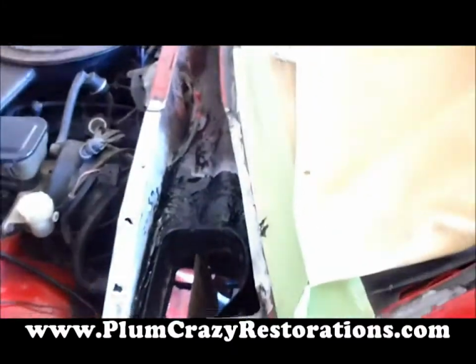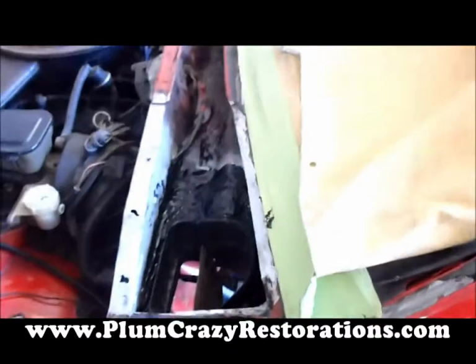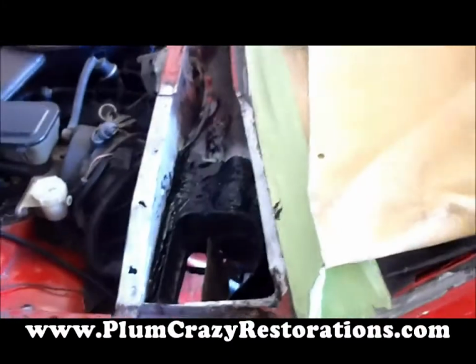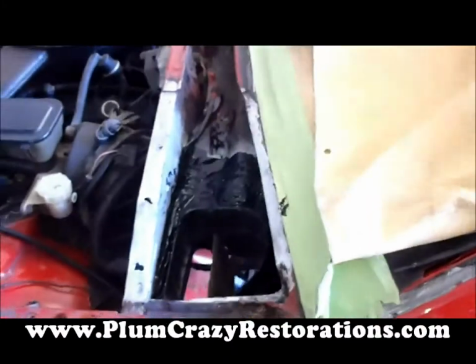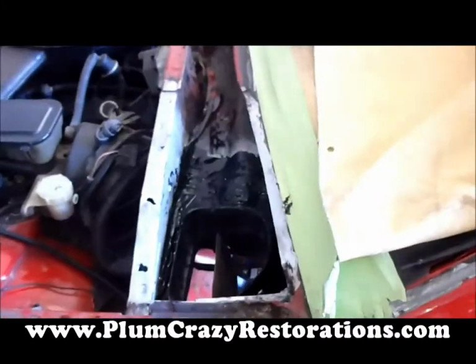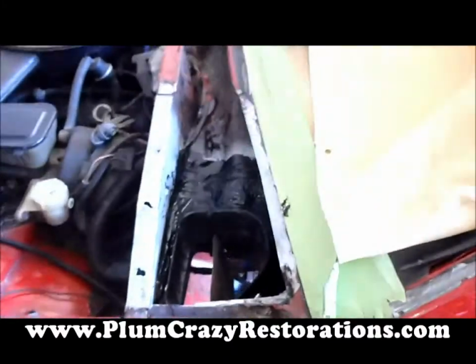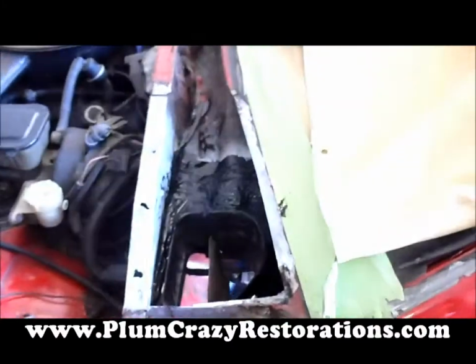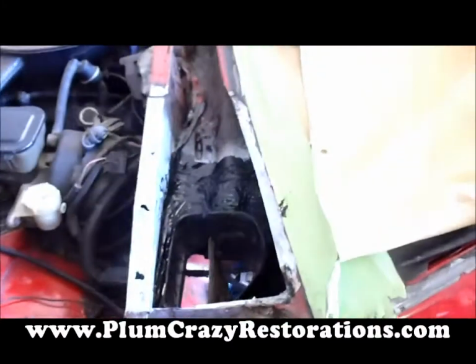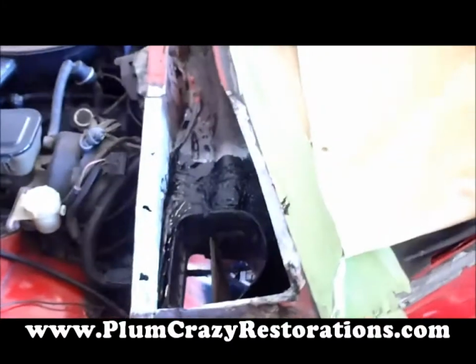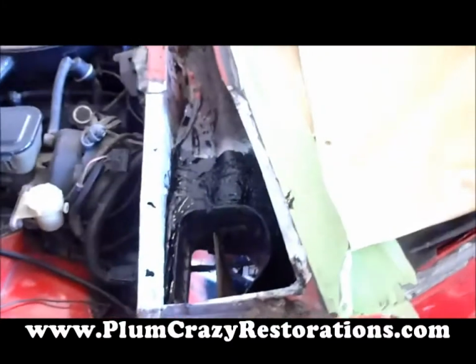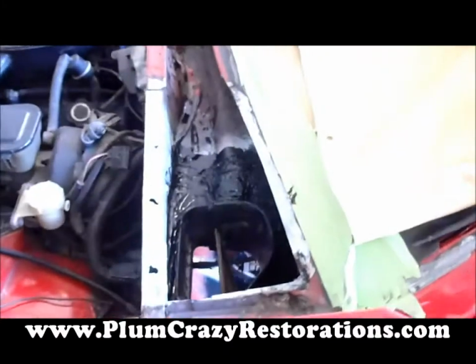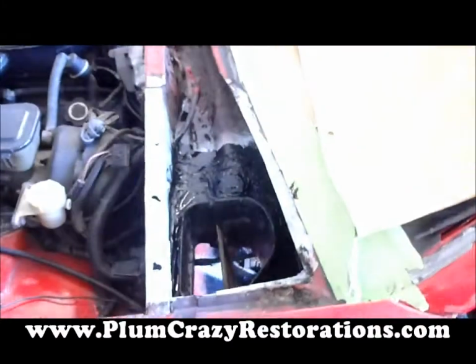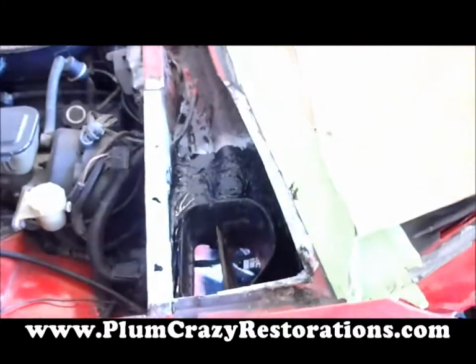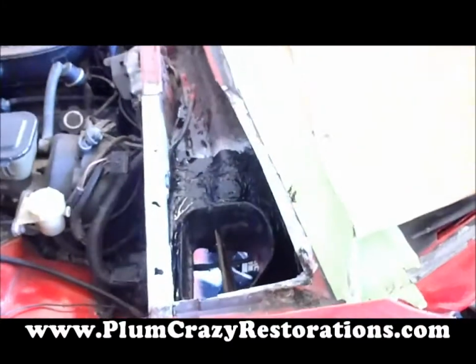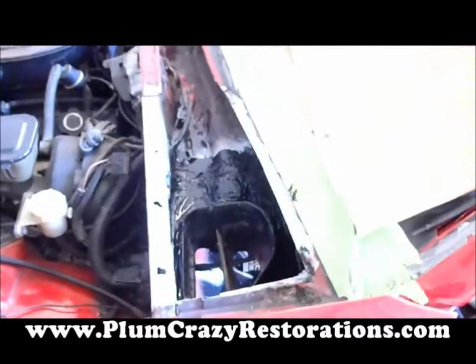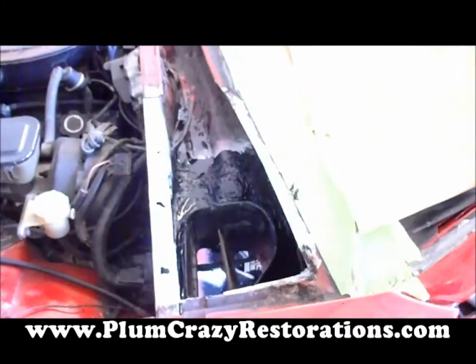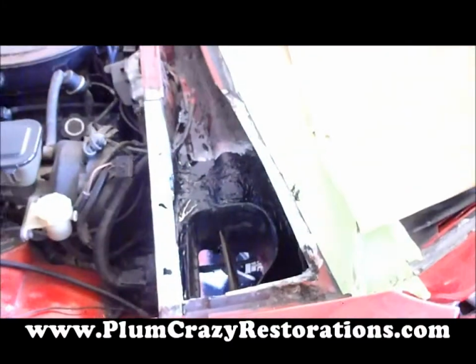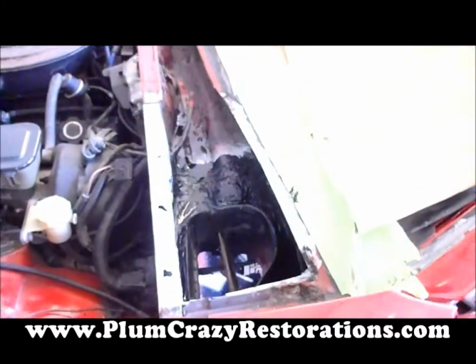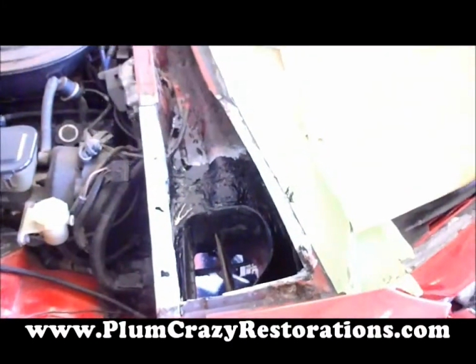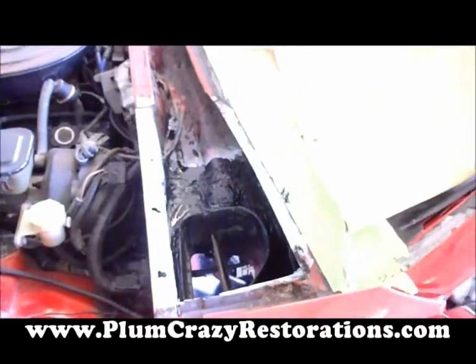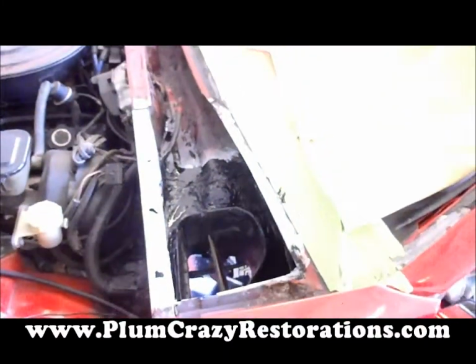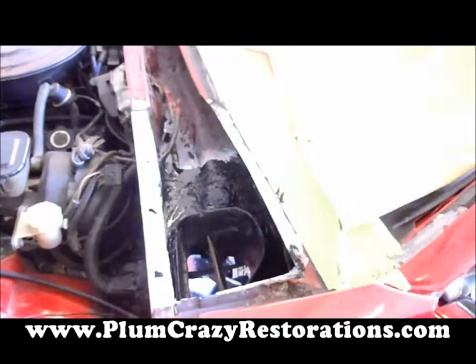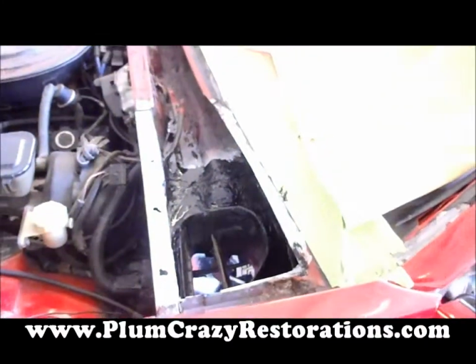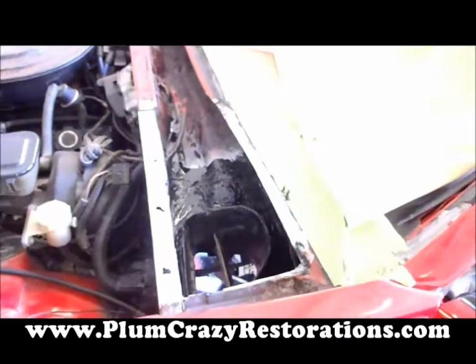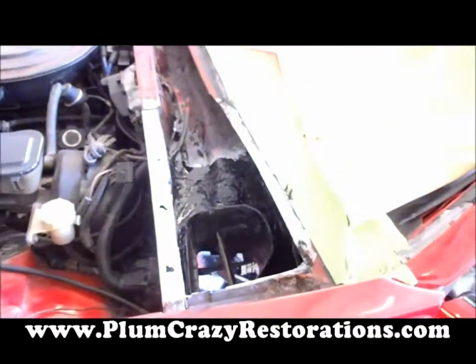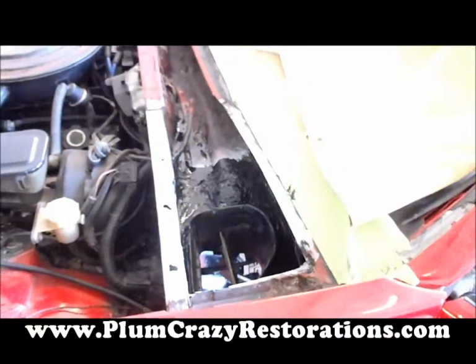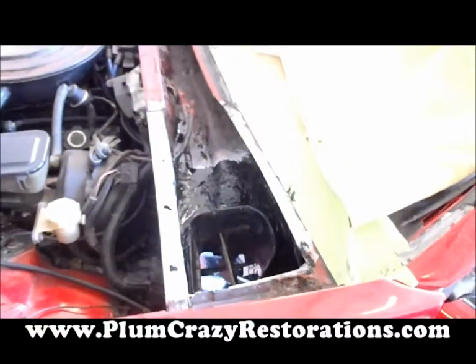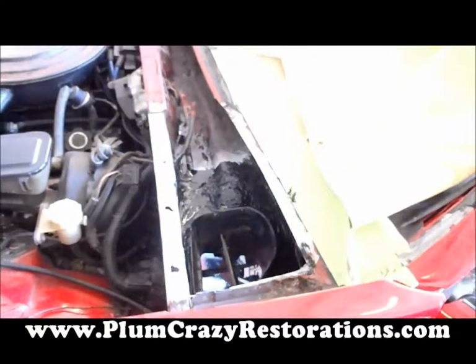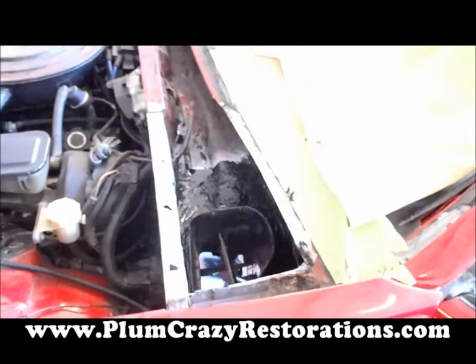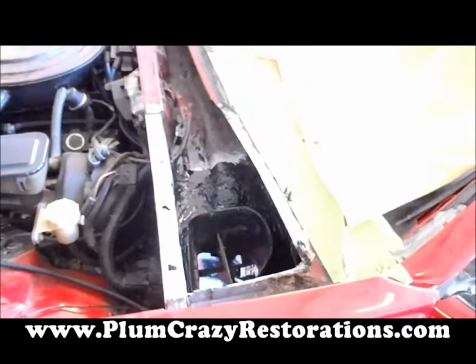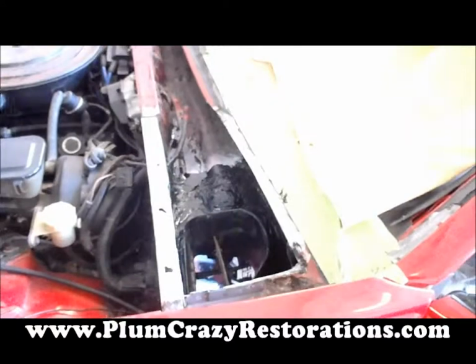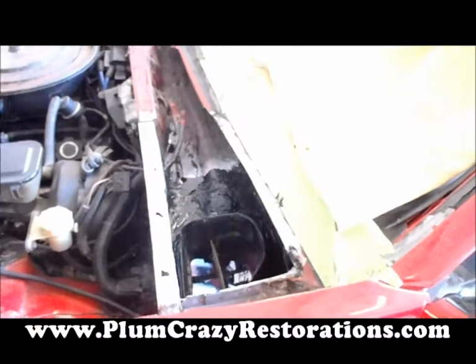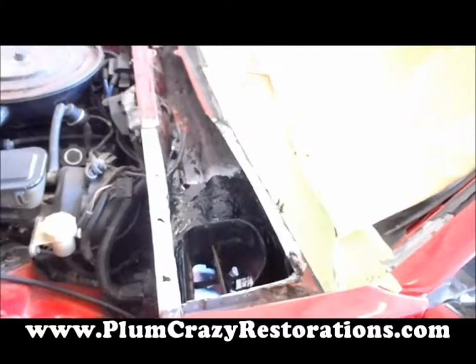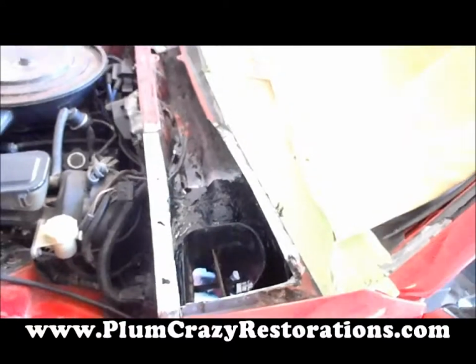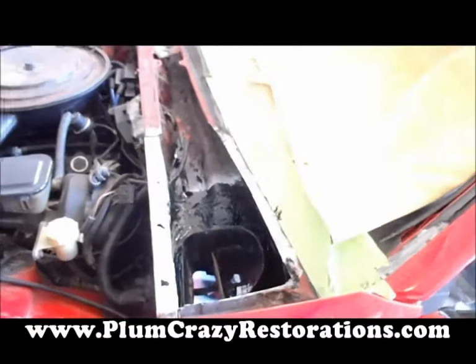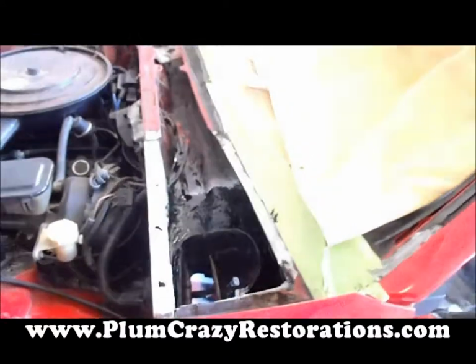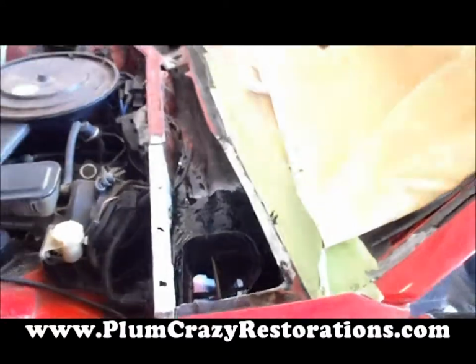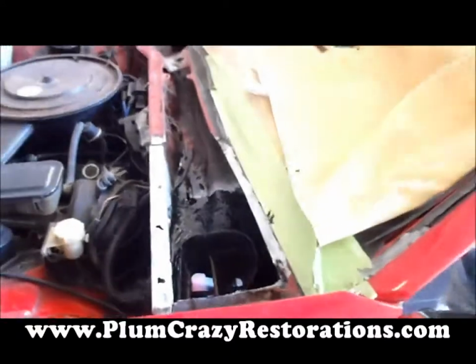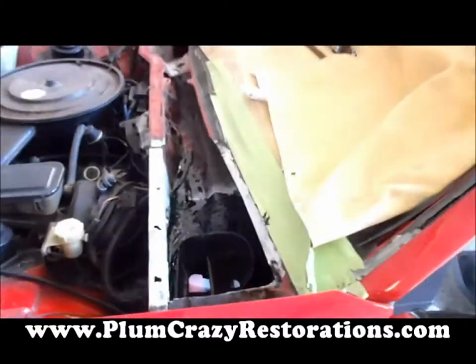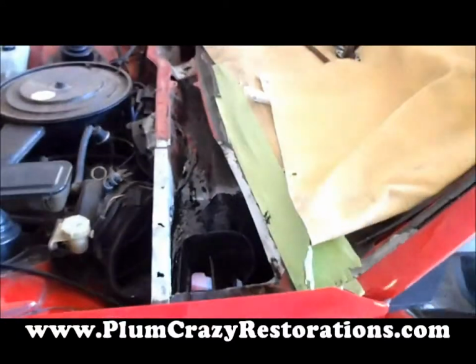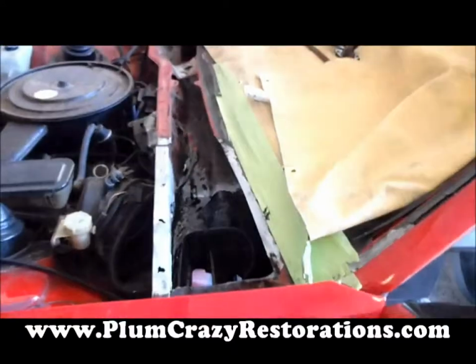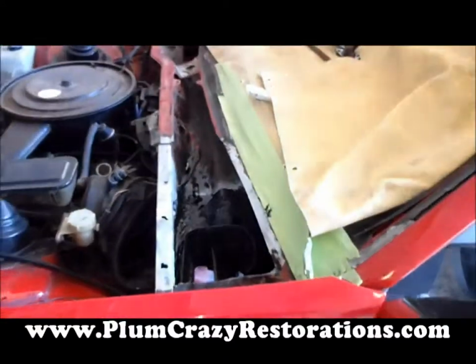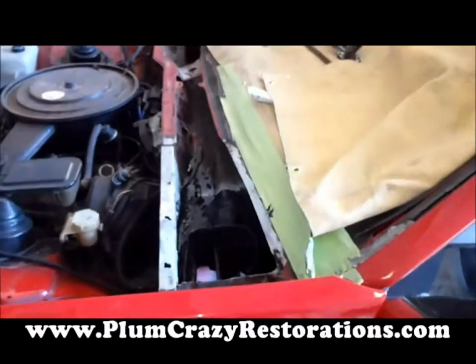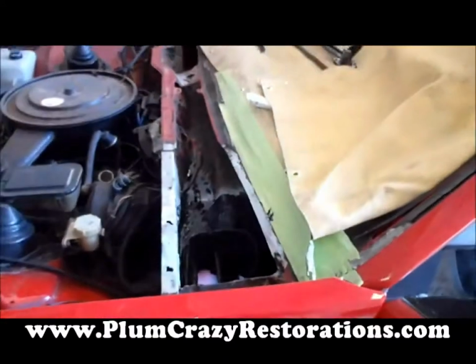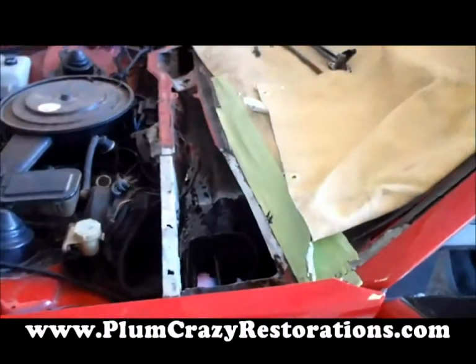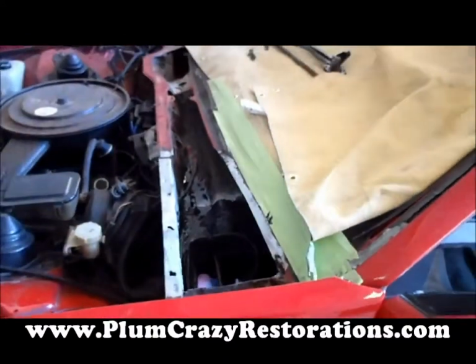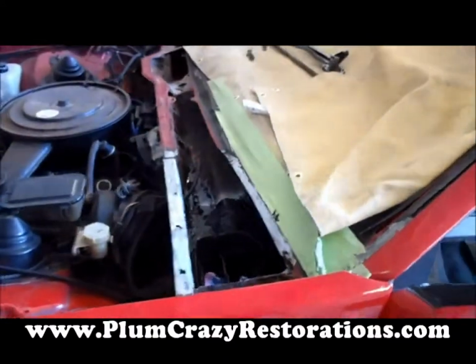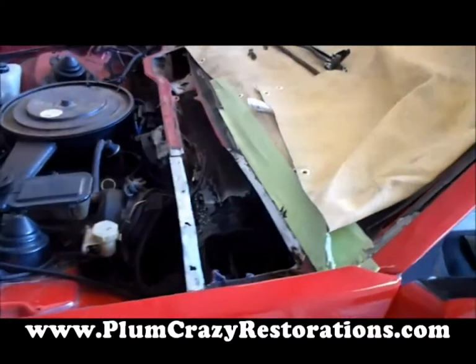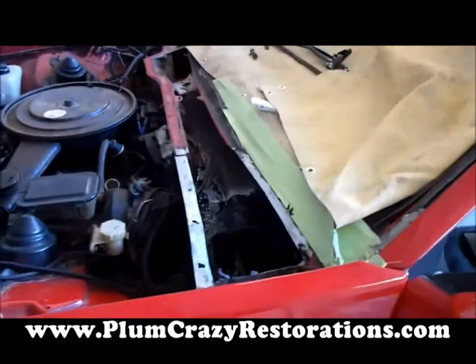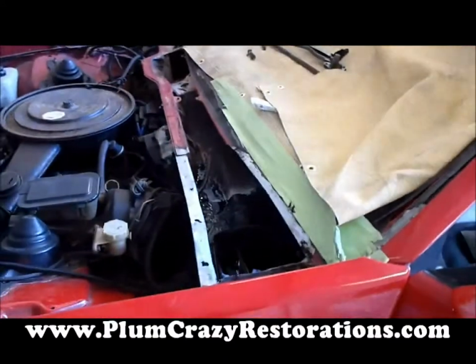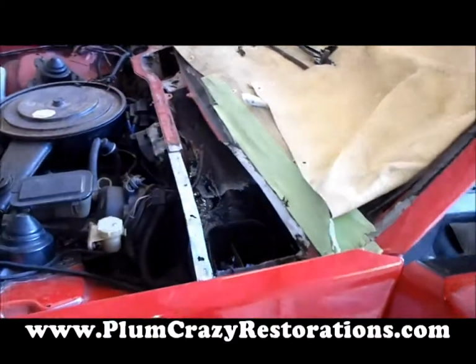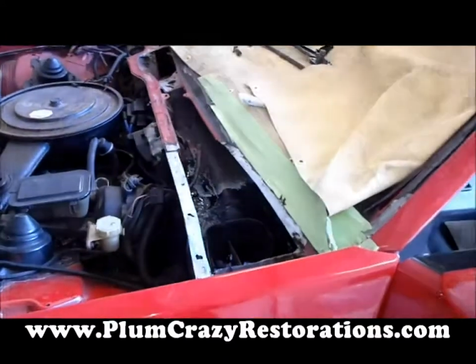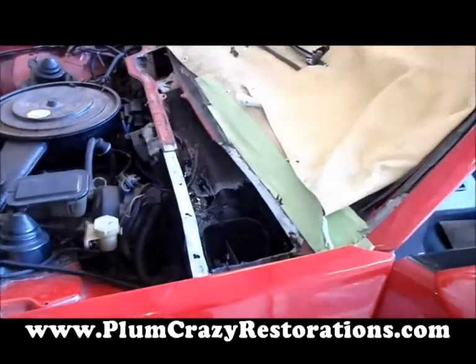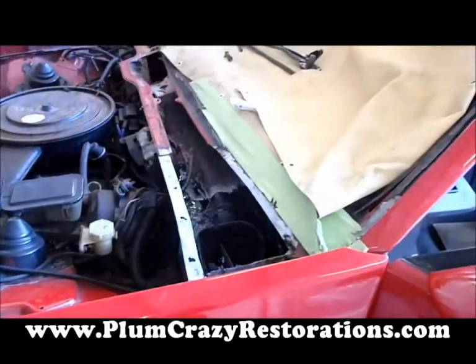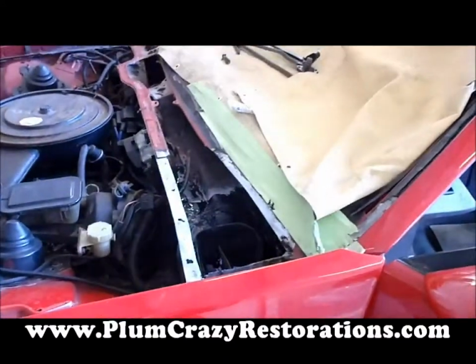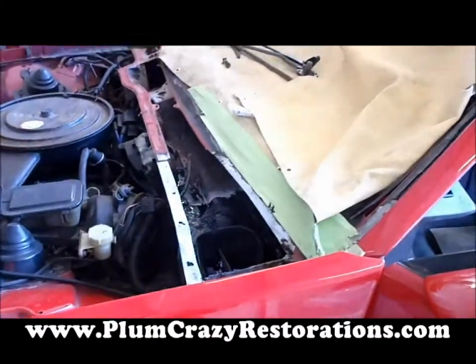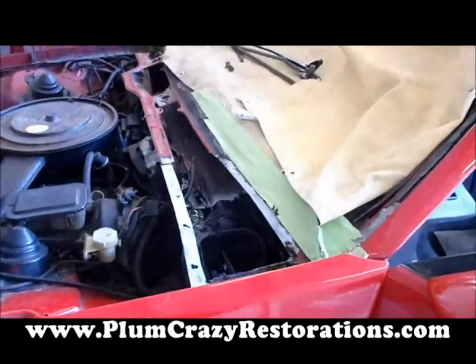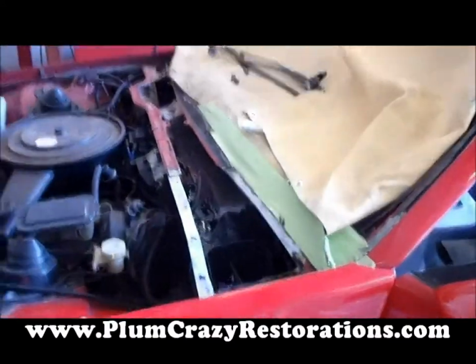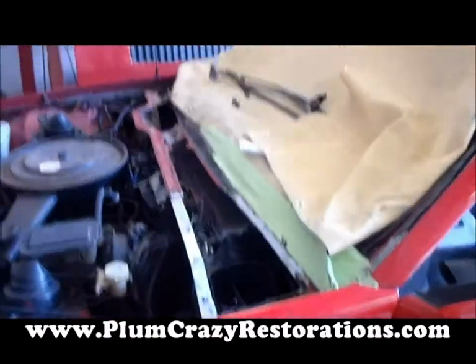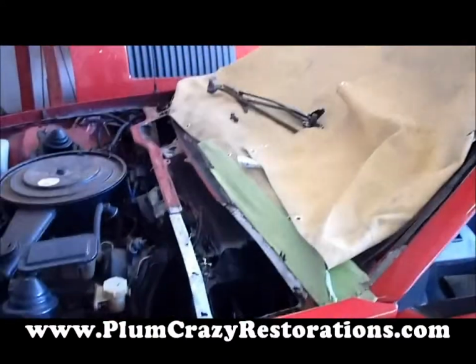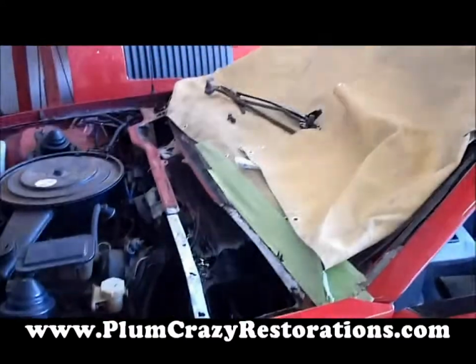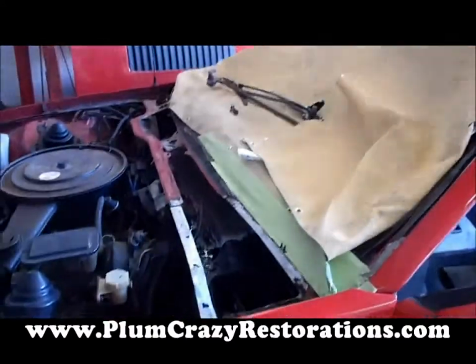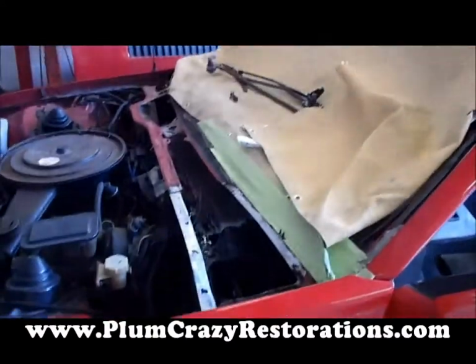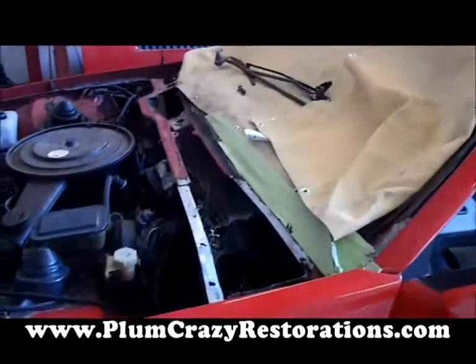Everything seems okay here. We're going to put the top plate on this car, assemble it back up, and deliver it to the customer.